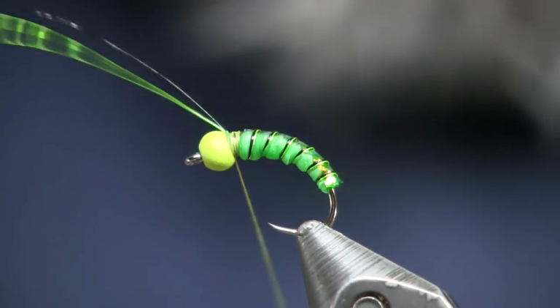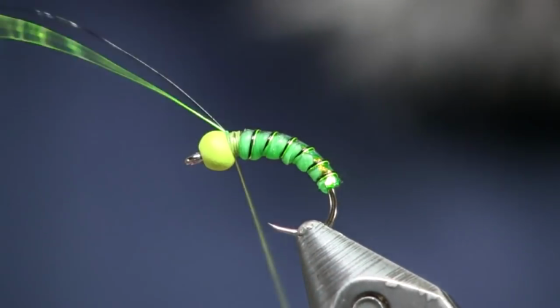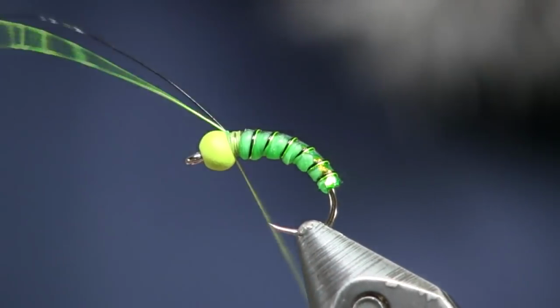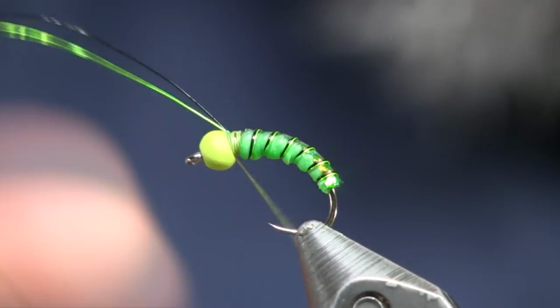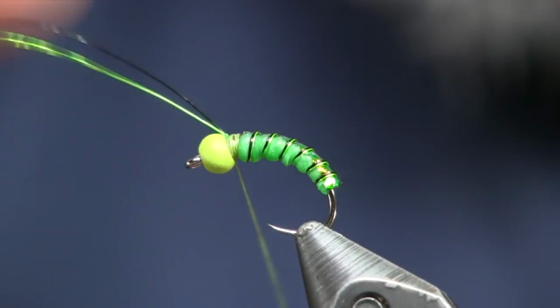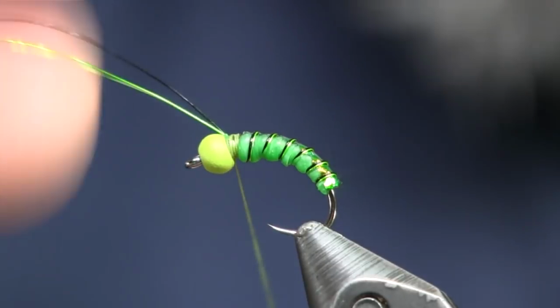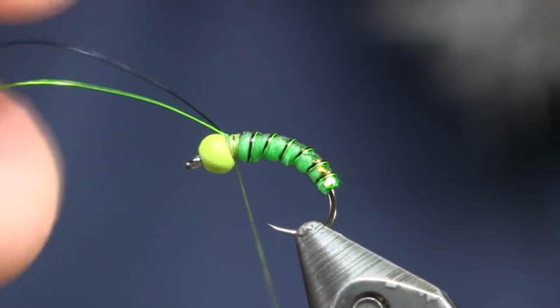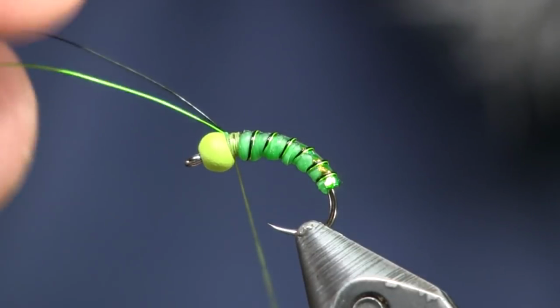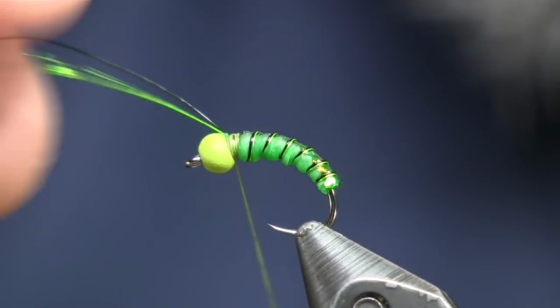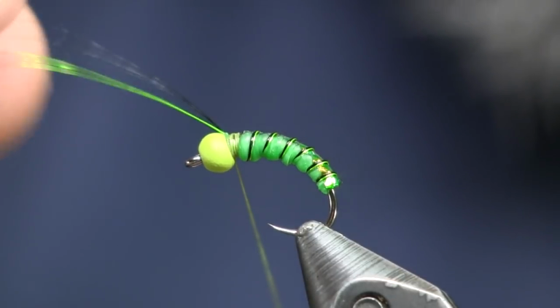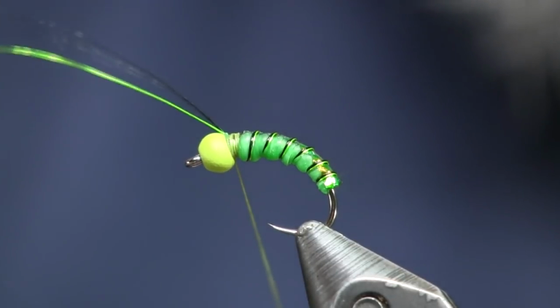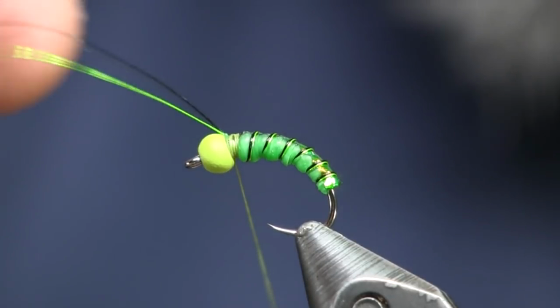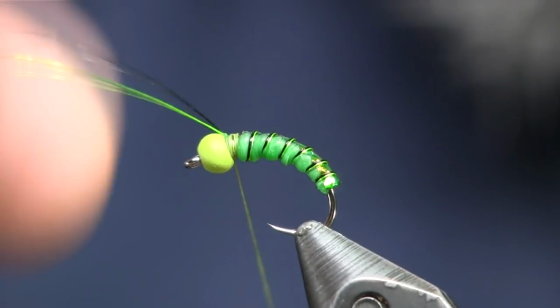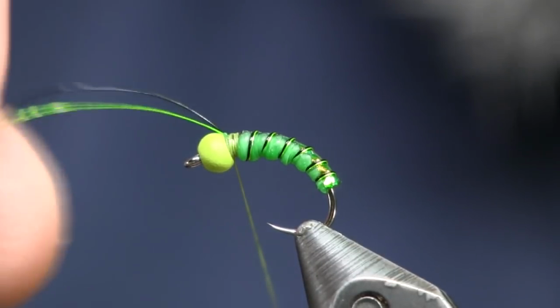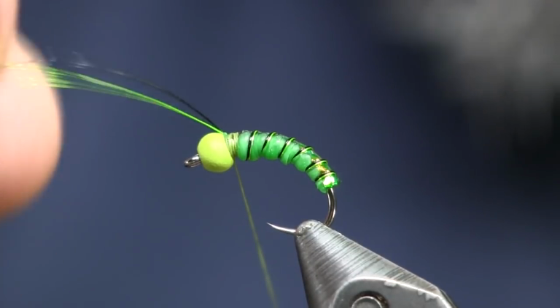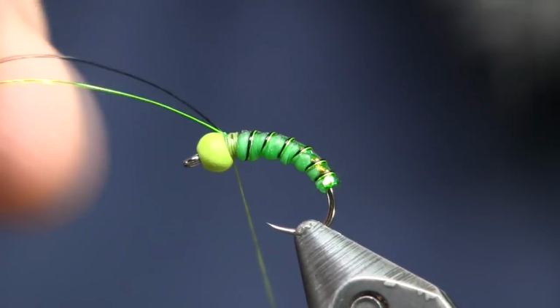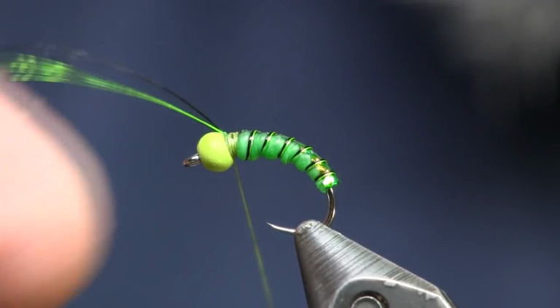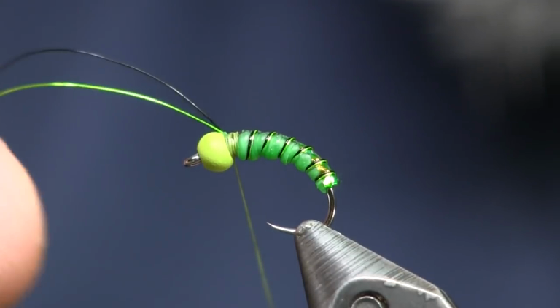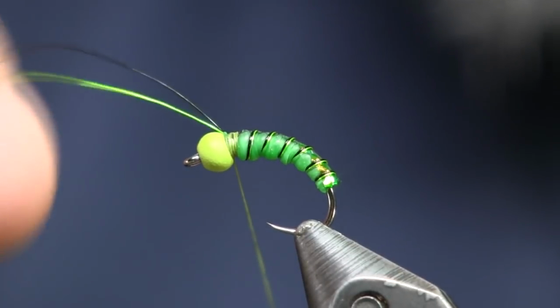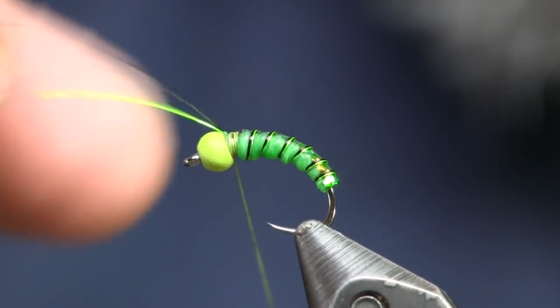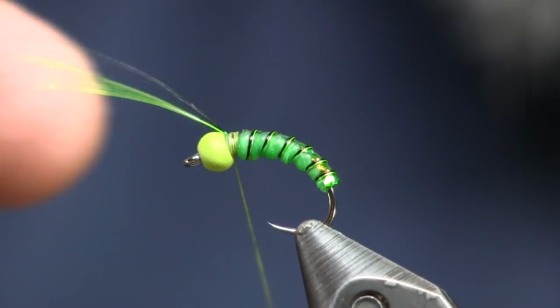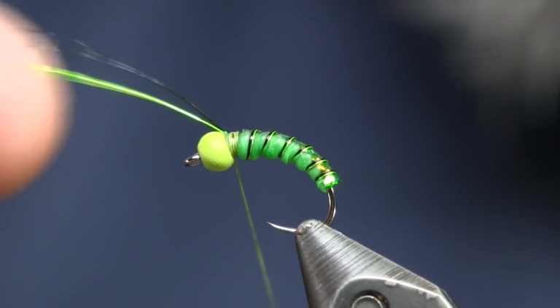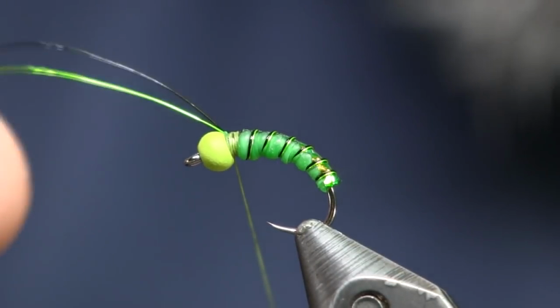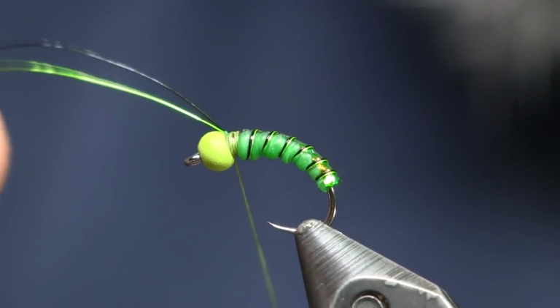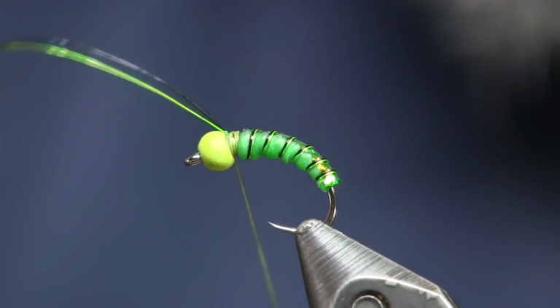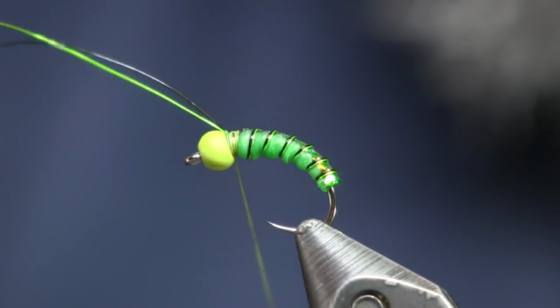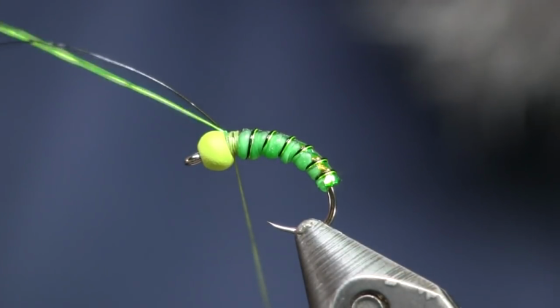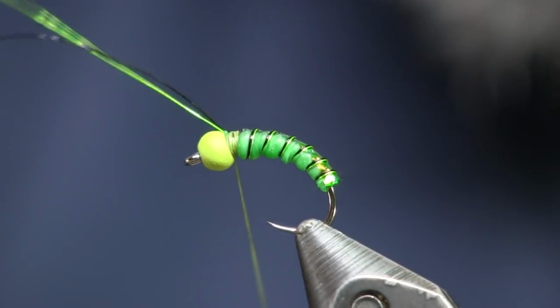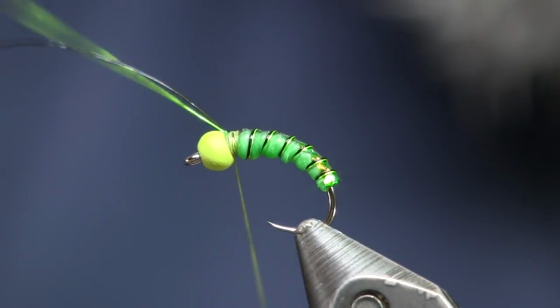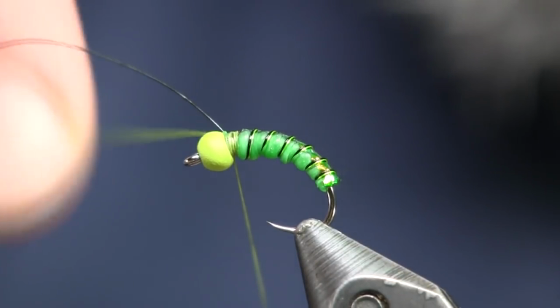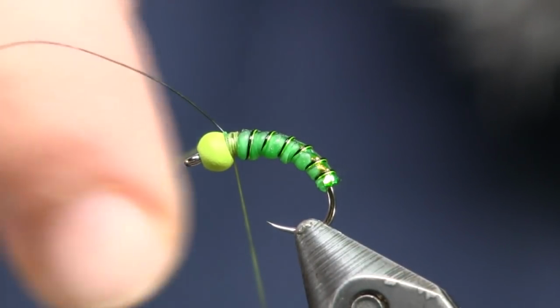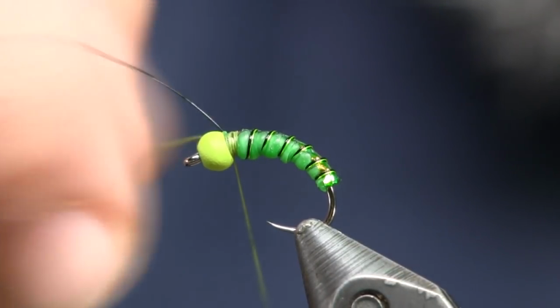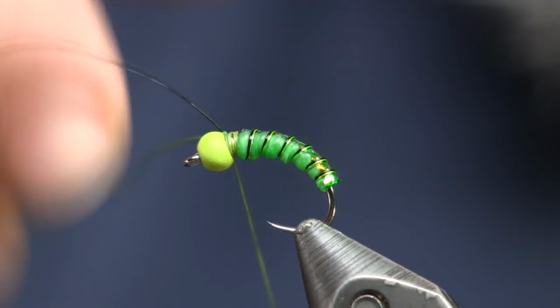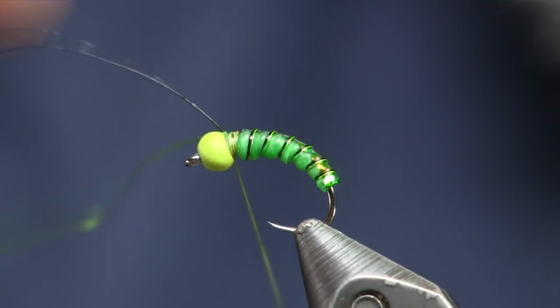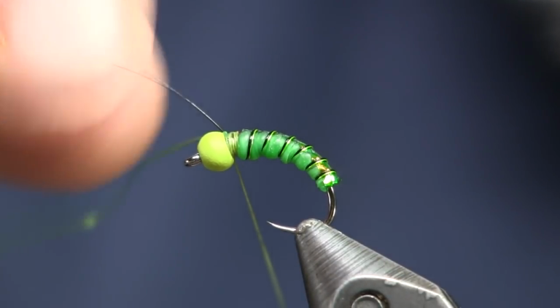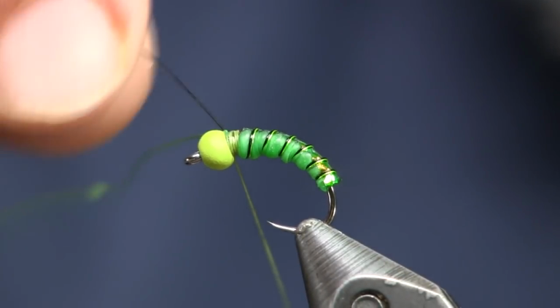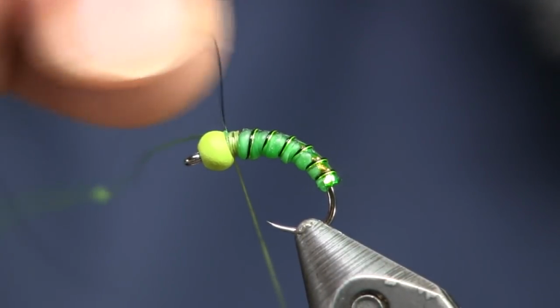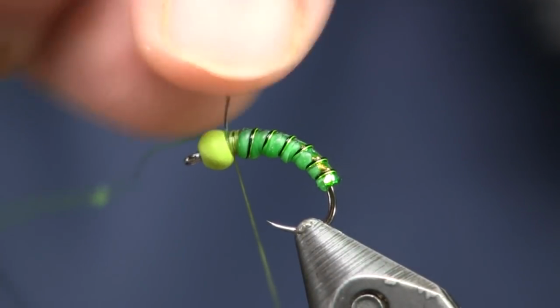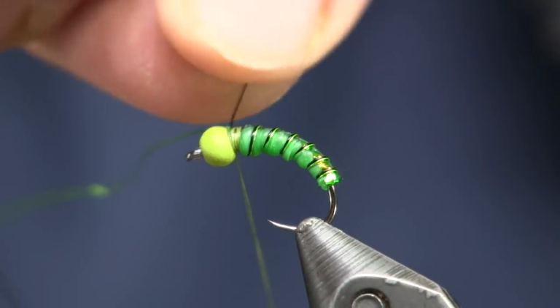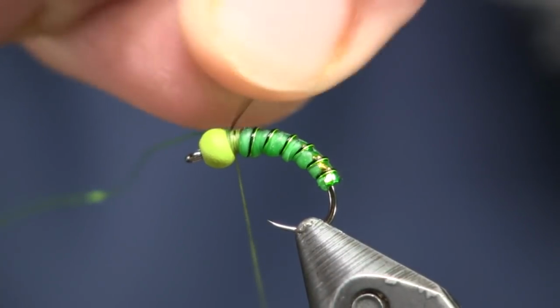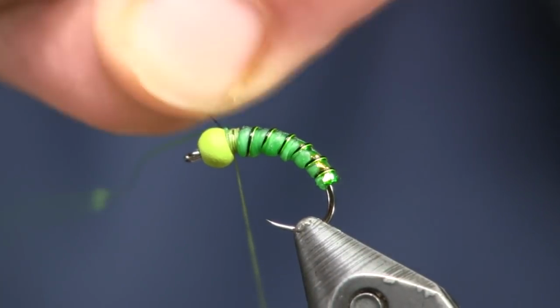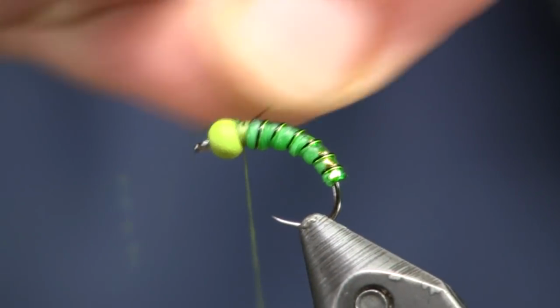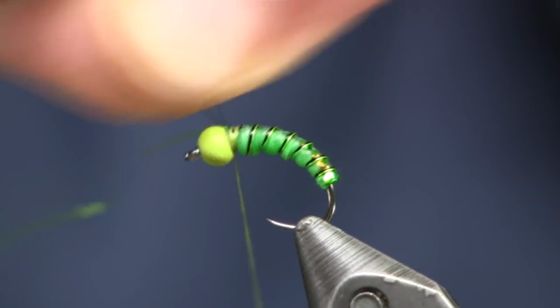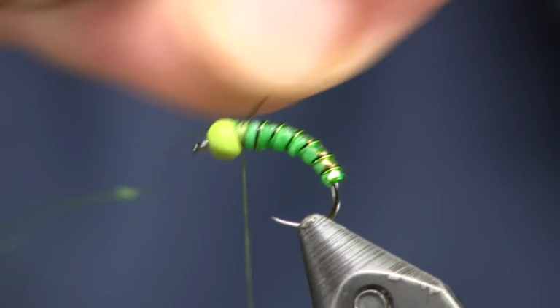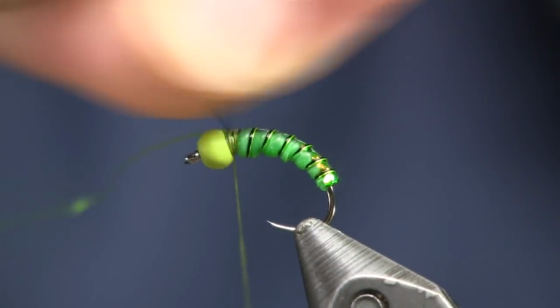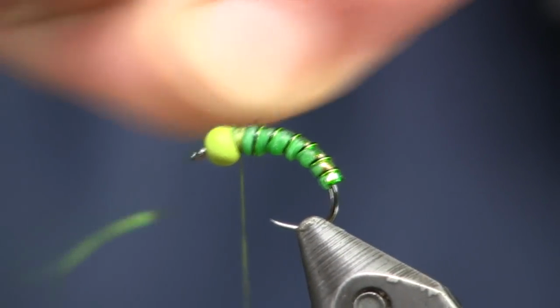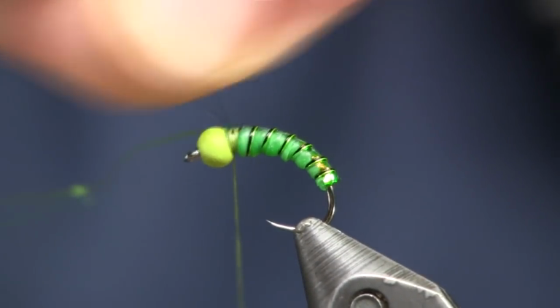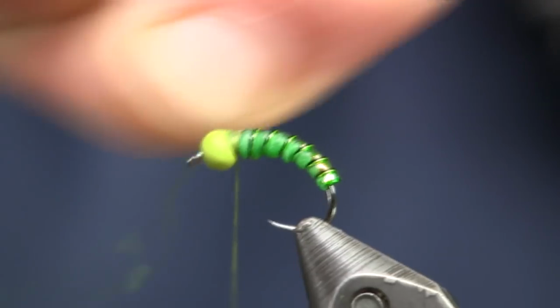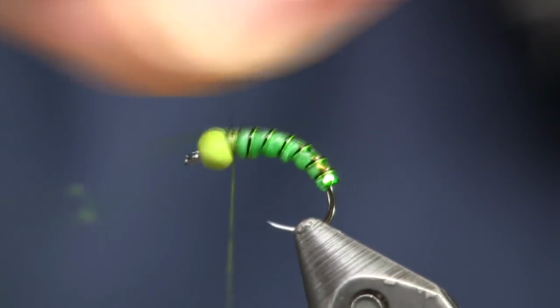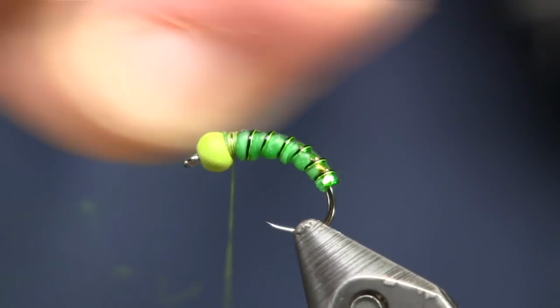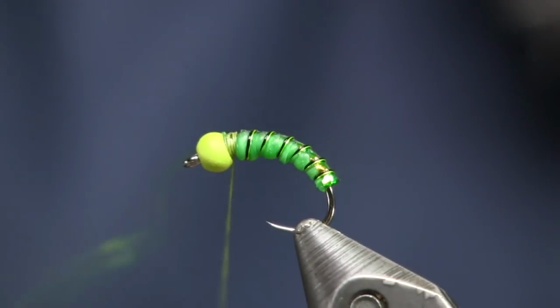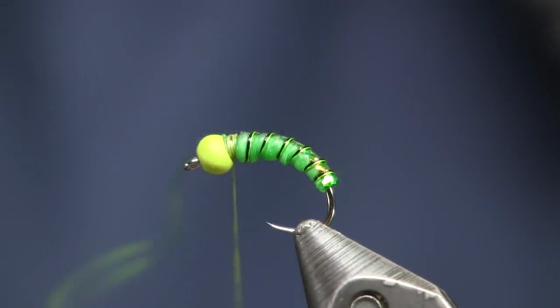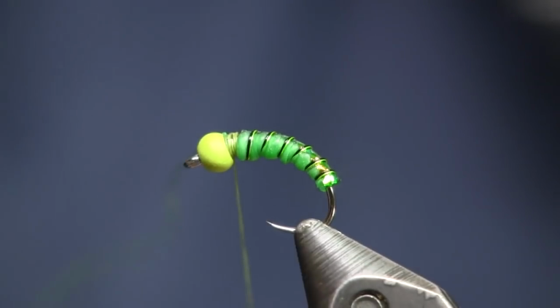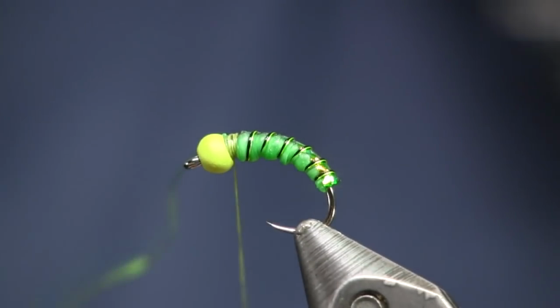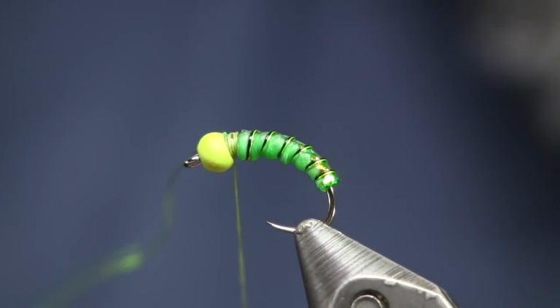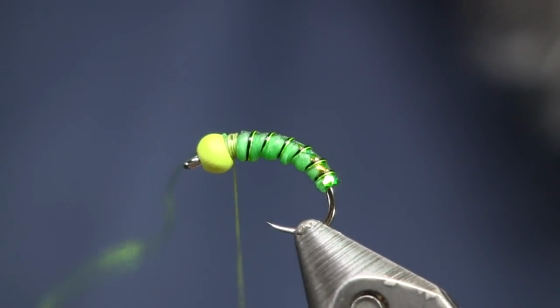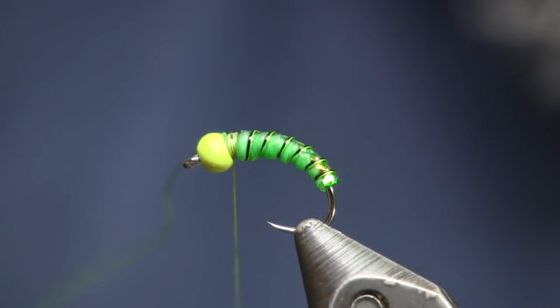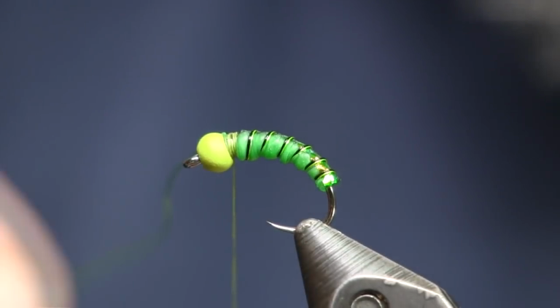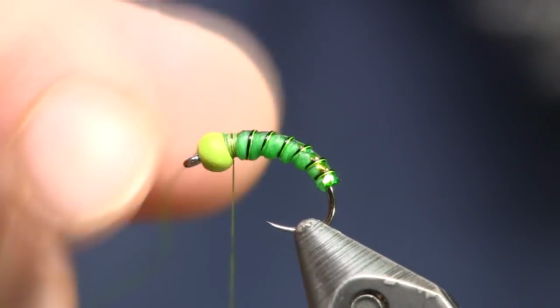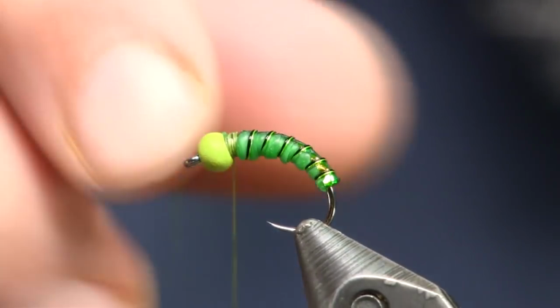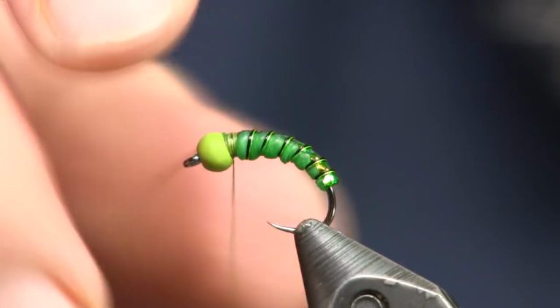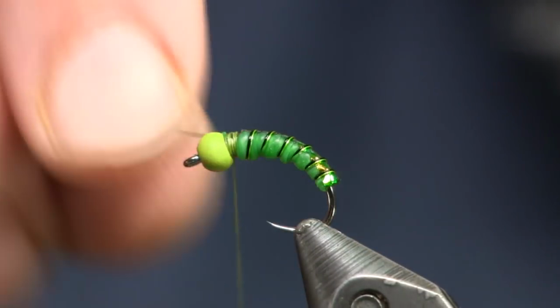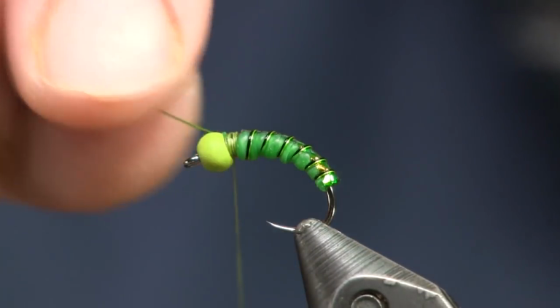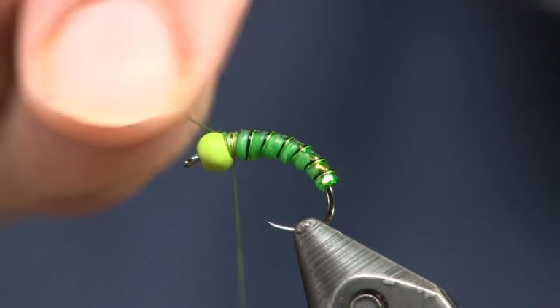I helicopter these wires off one at a time — it's a little easier than trying to do two at a time.